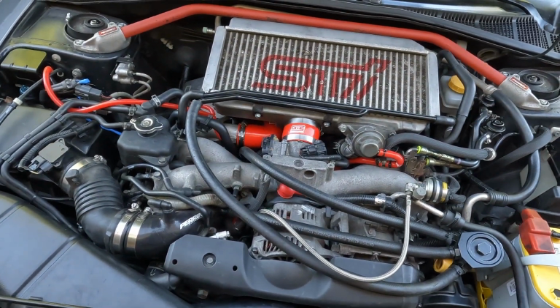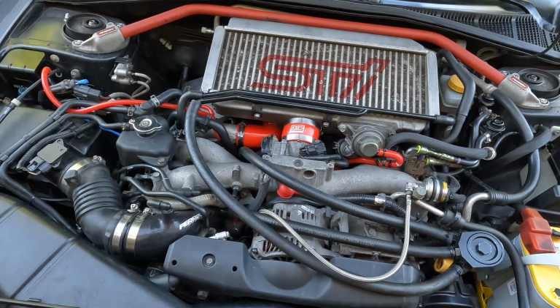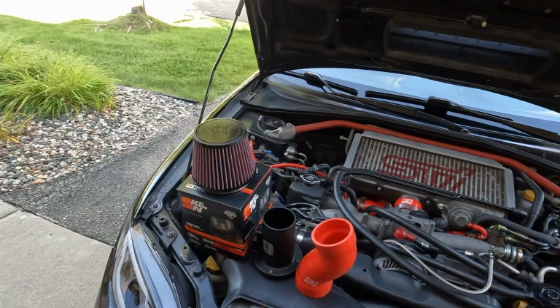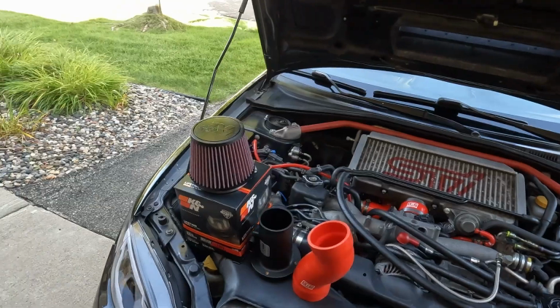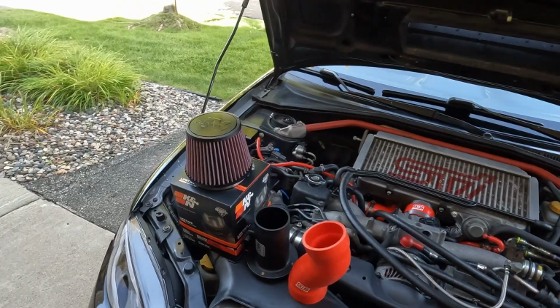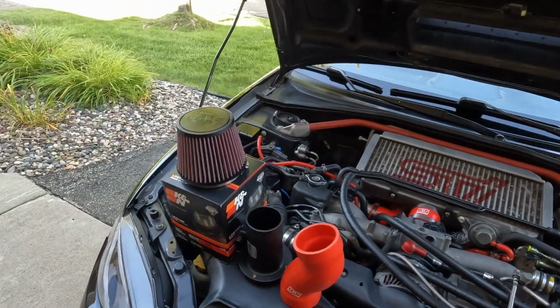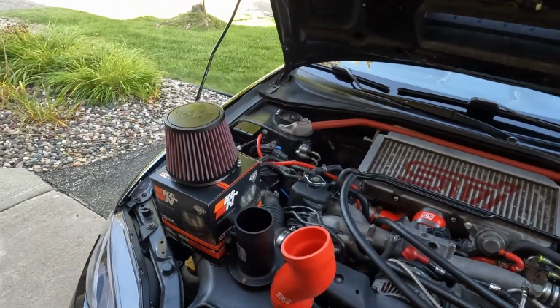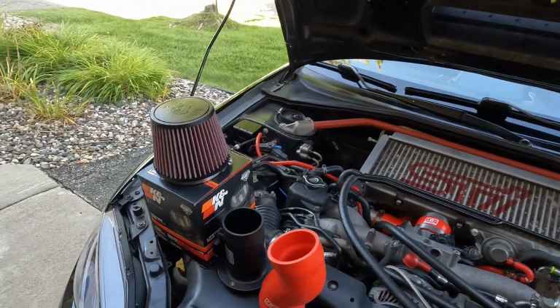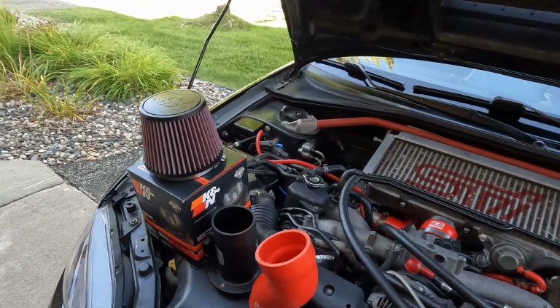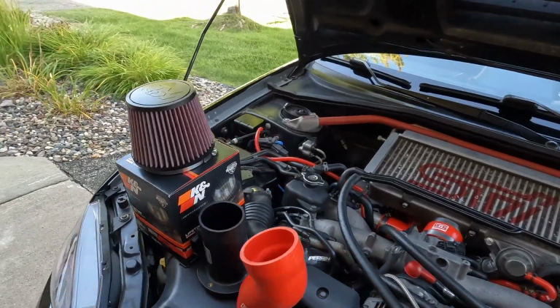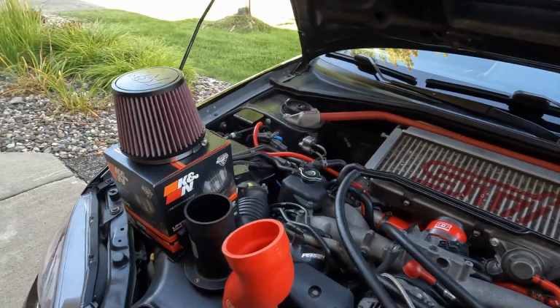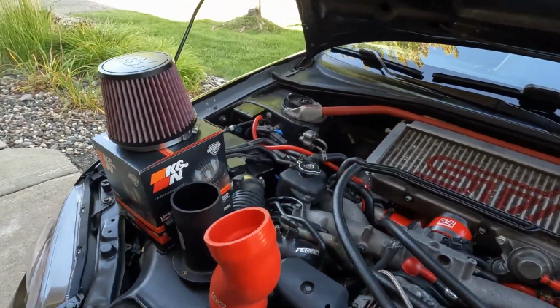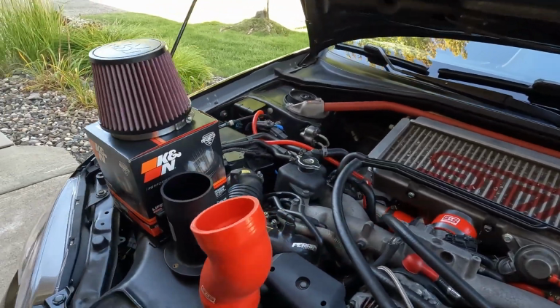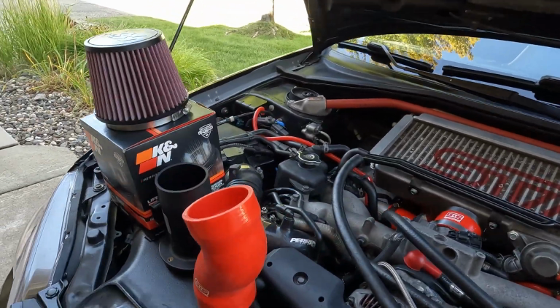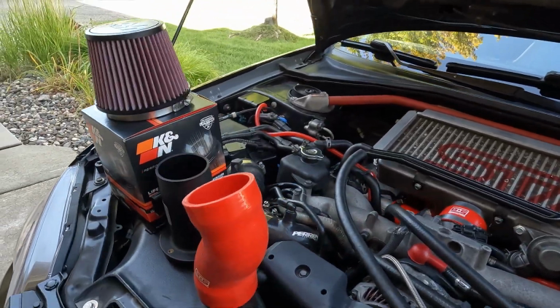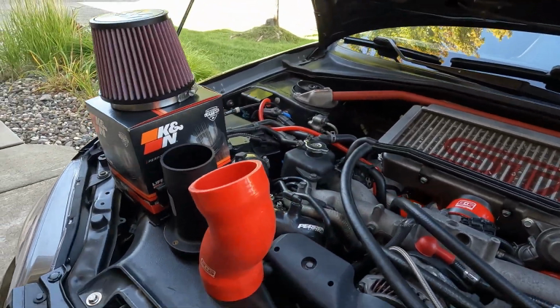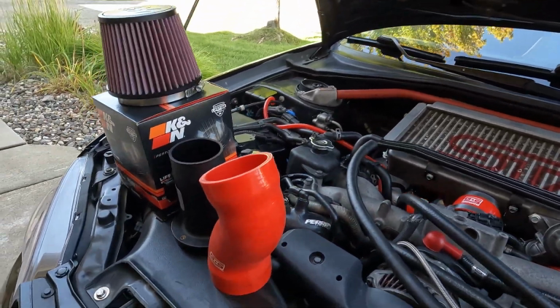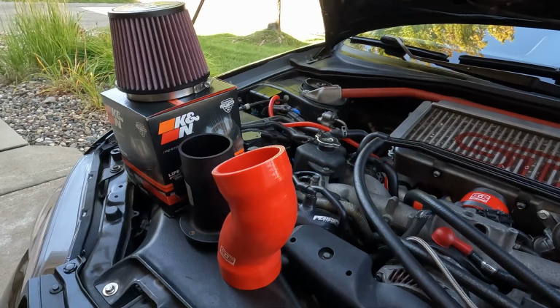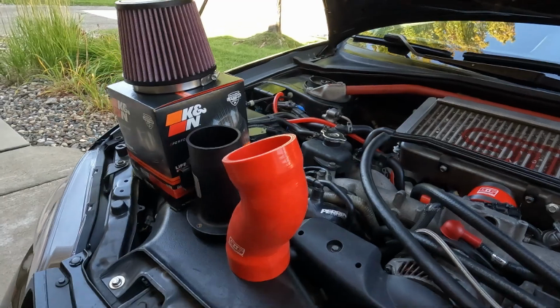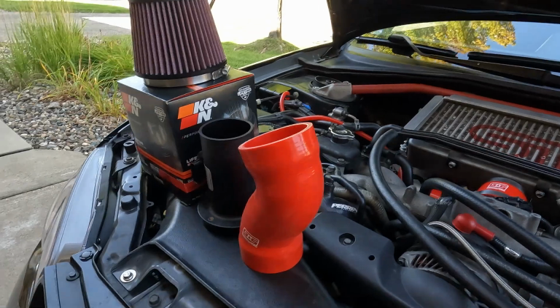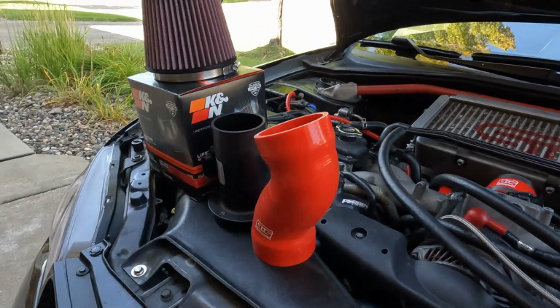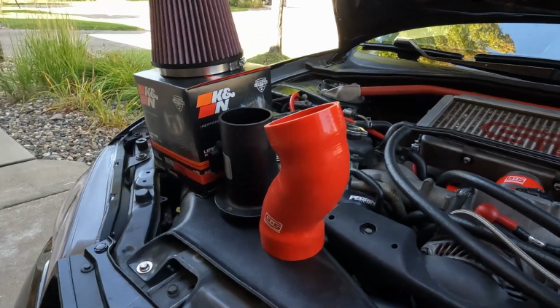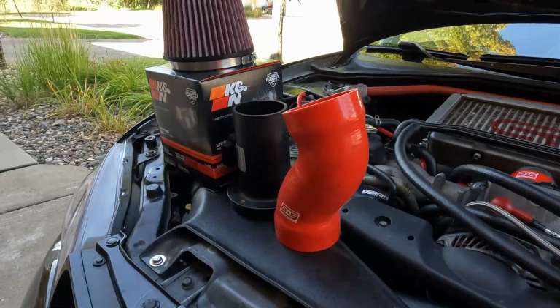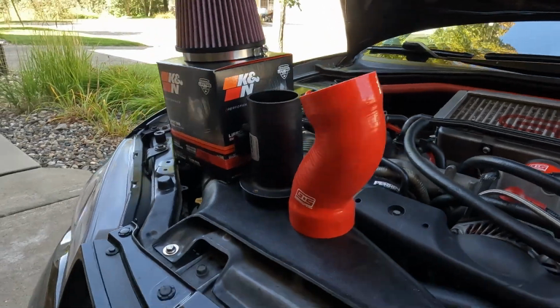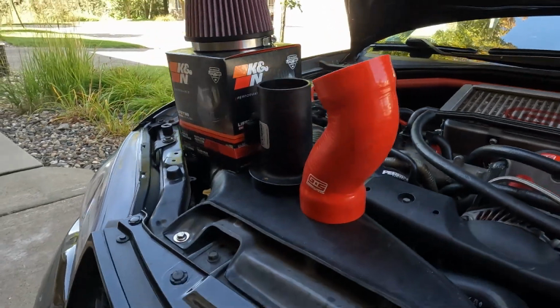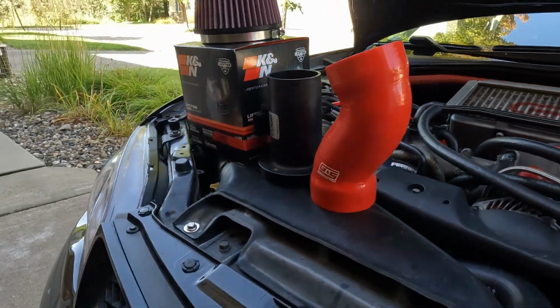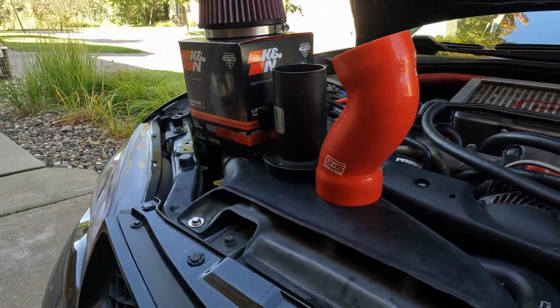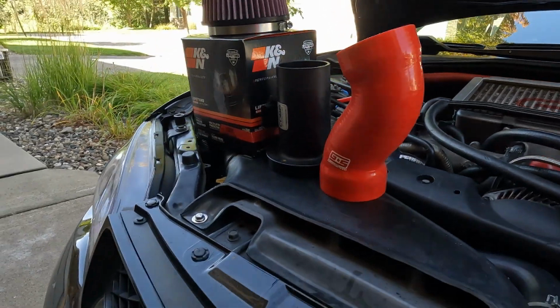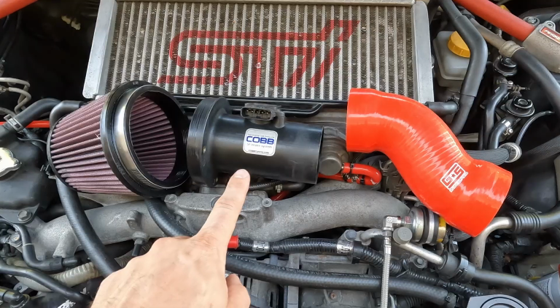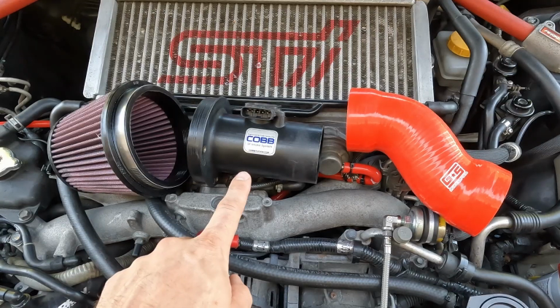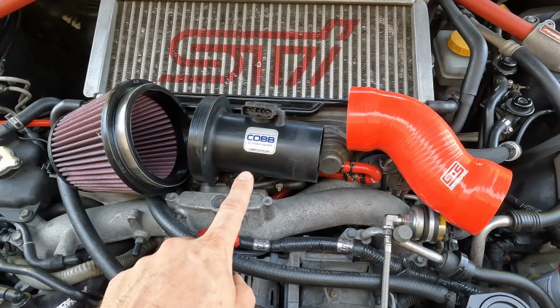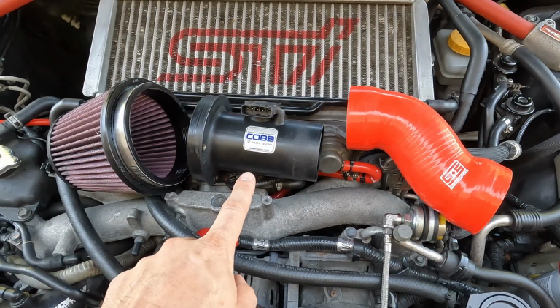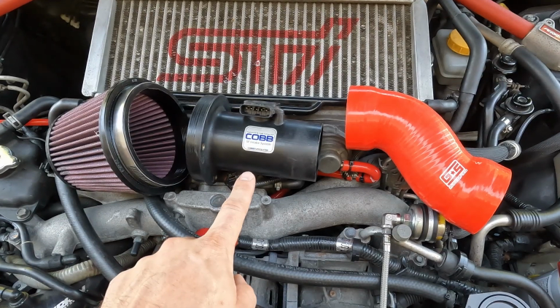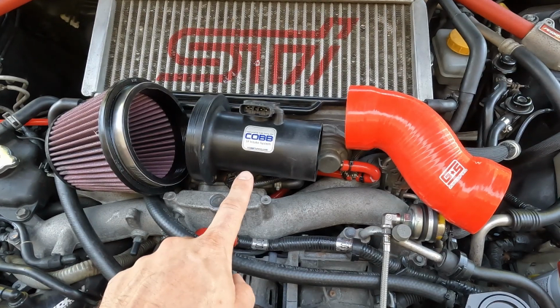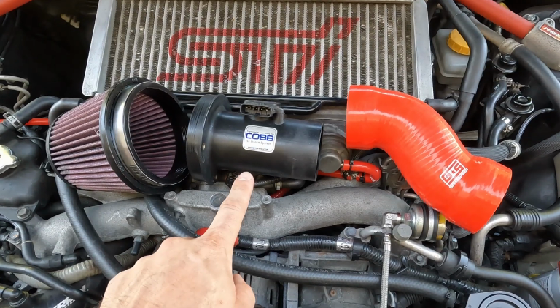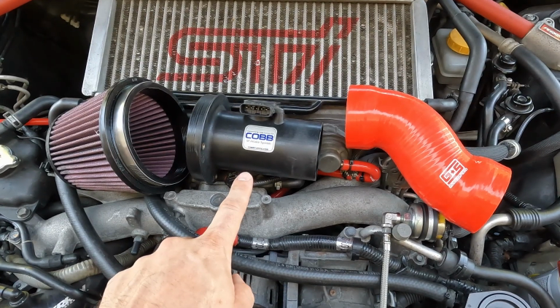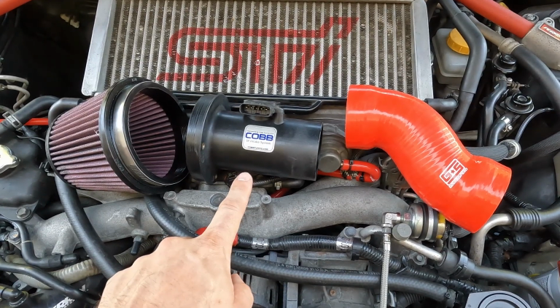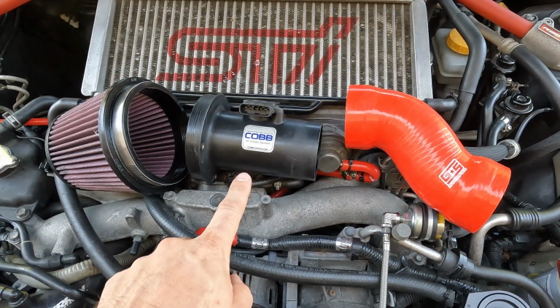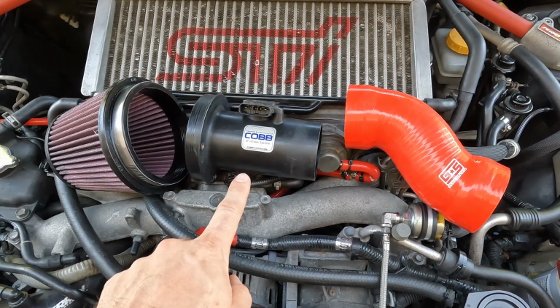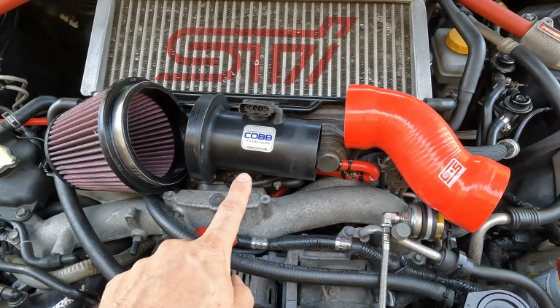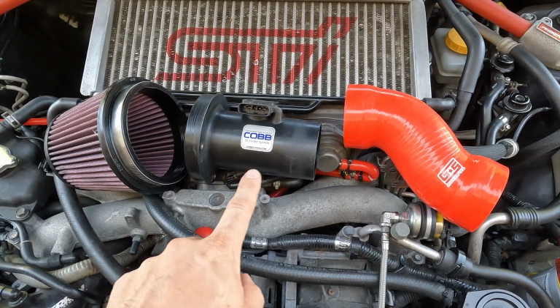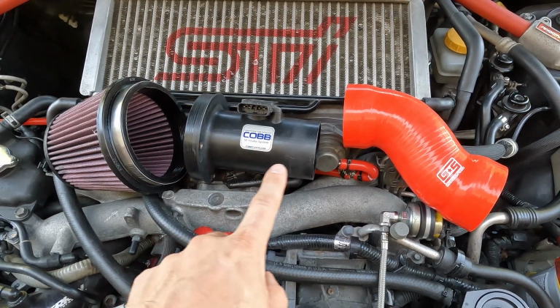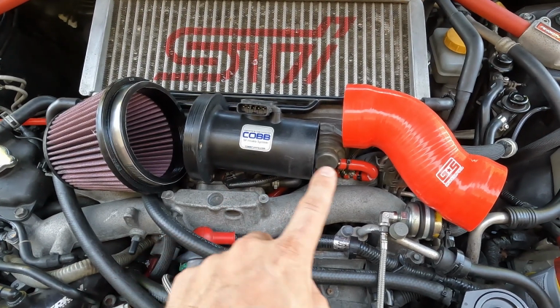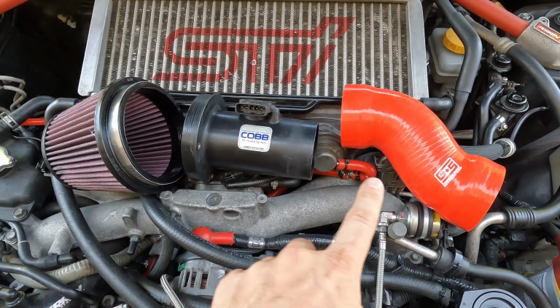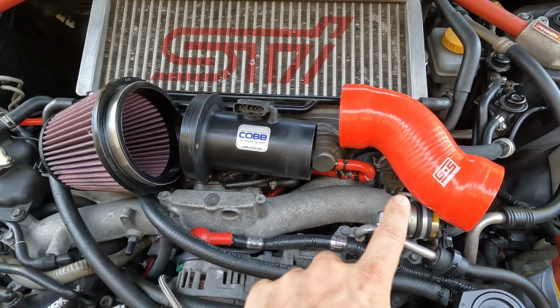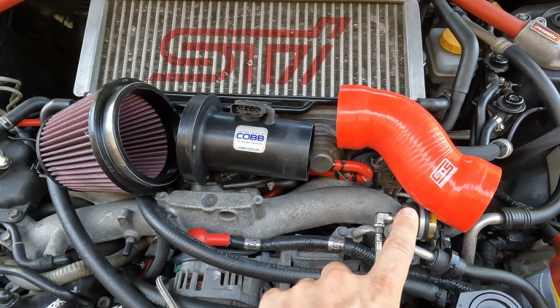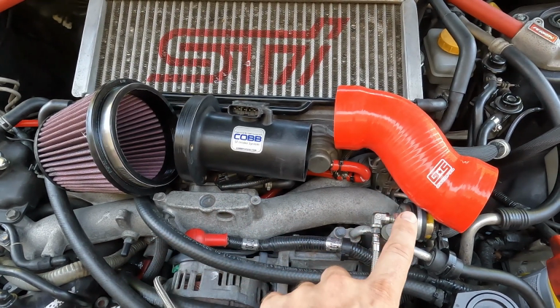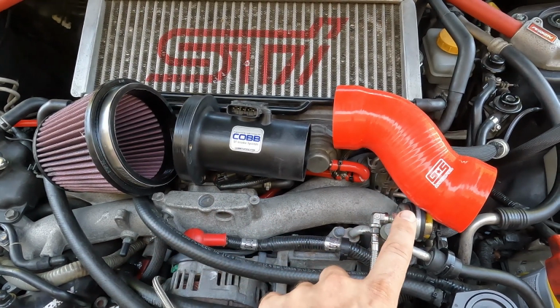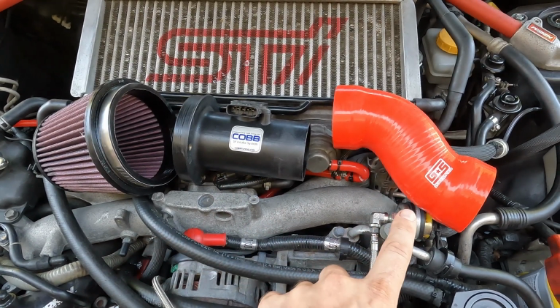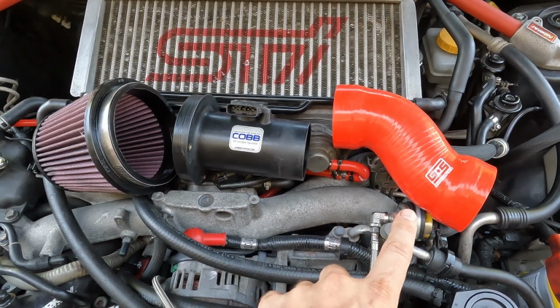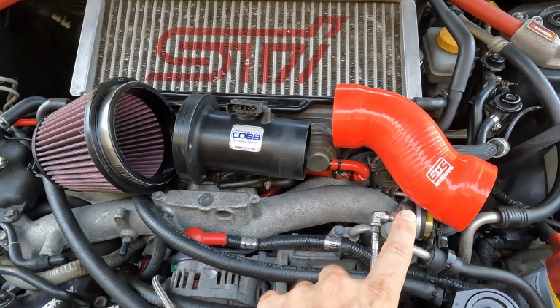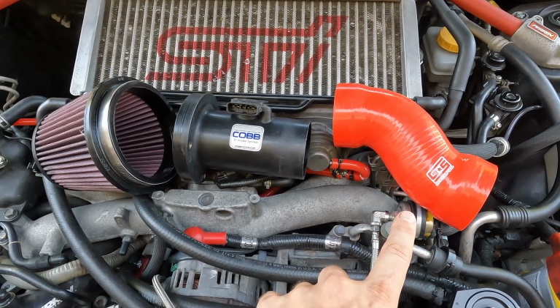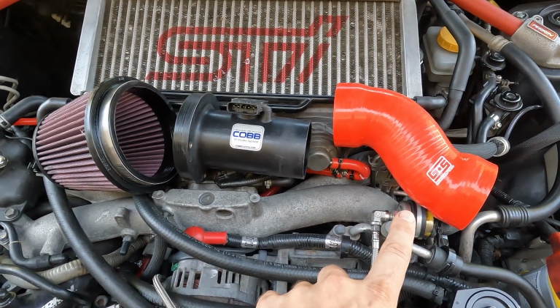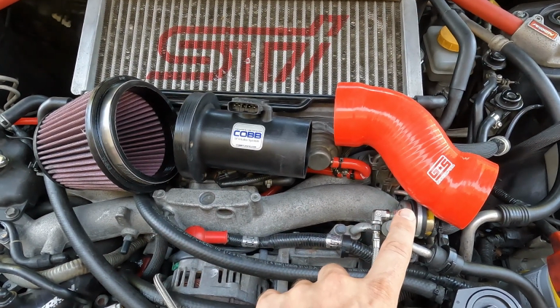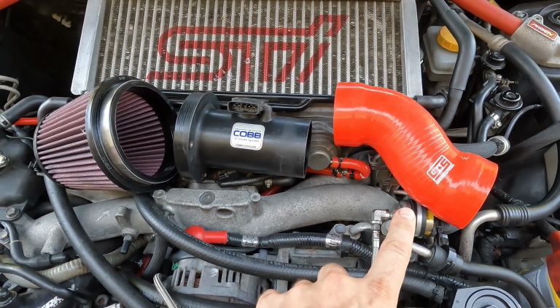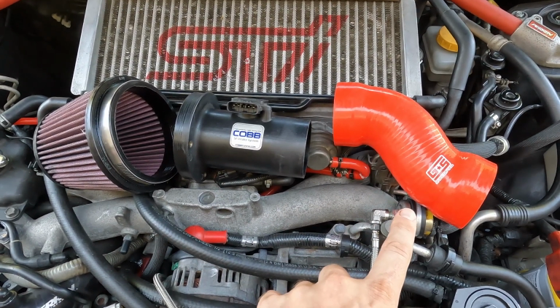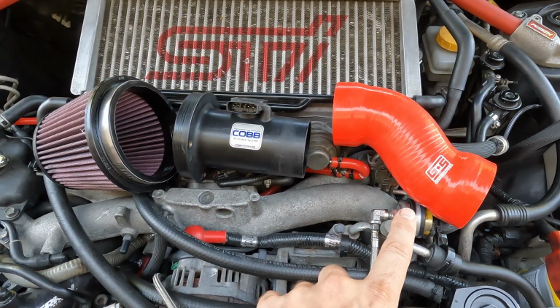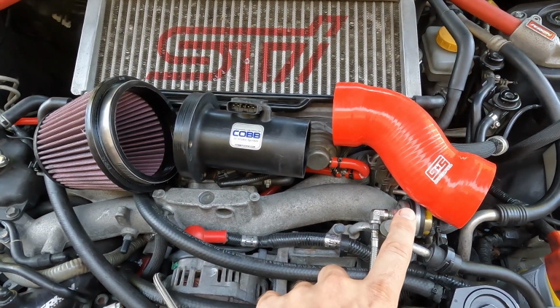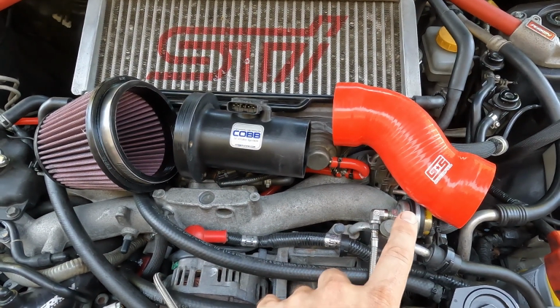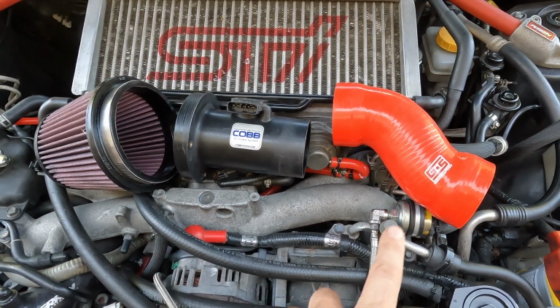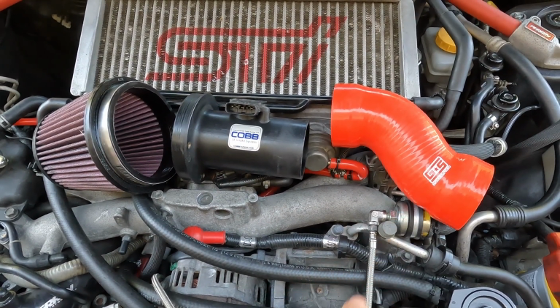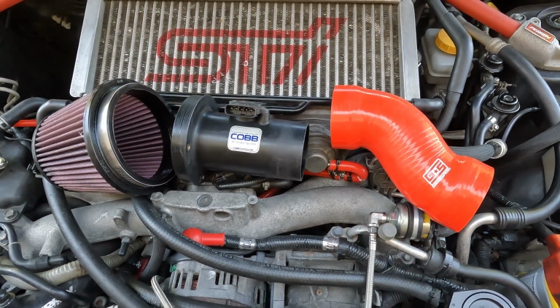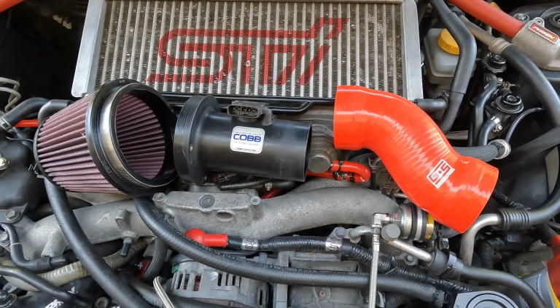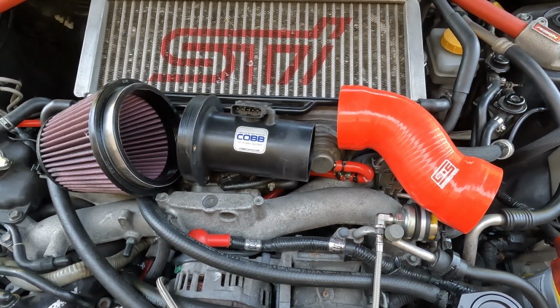We're going to be installing the K&N air intake filter, the Cobb short ram intake, and the Grimm Speed Pulse MAF tube.